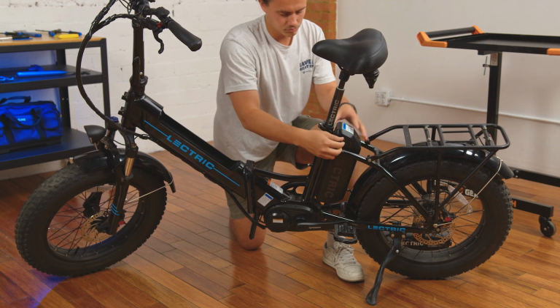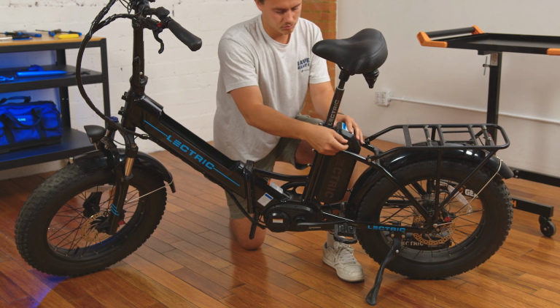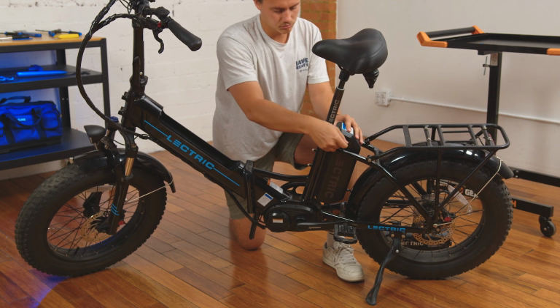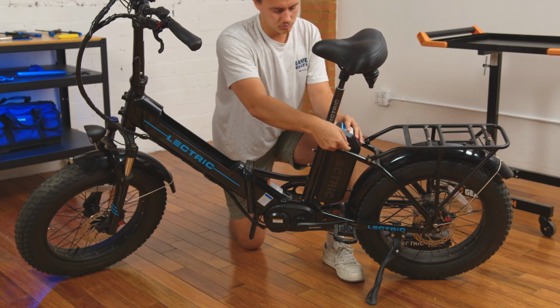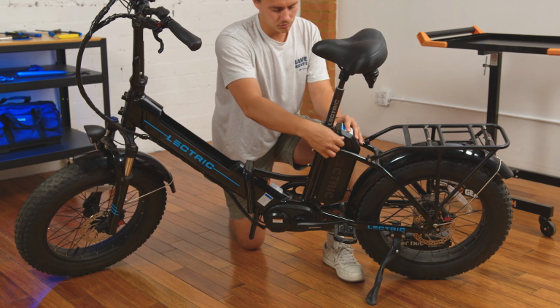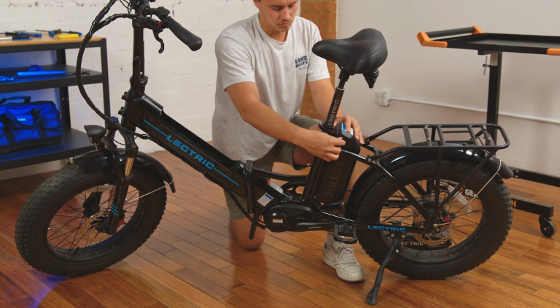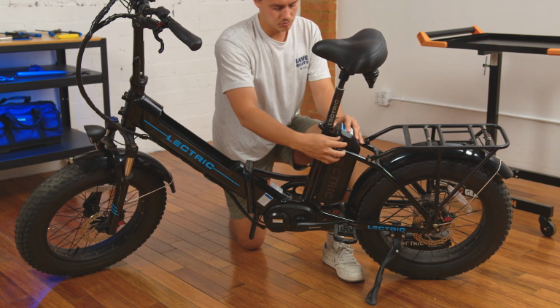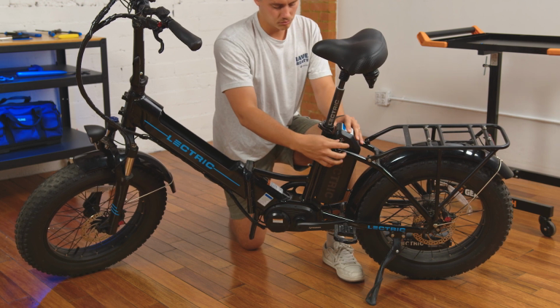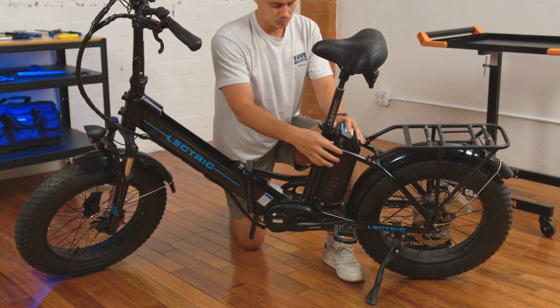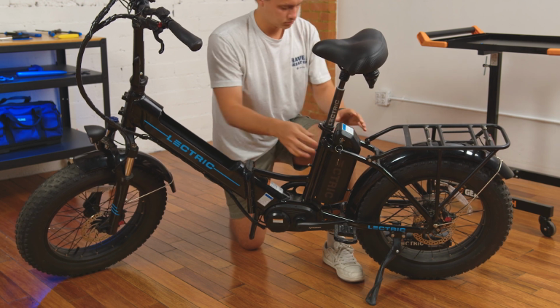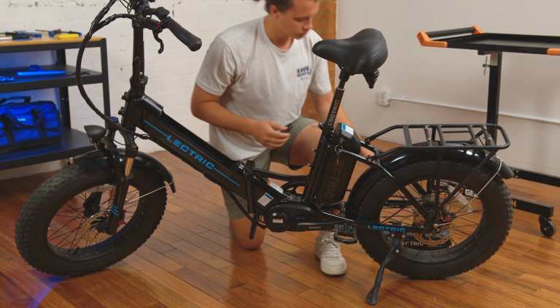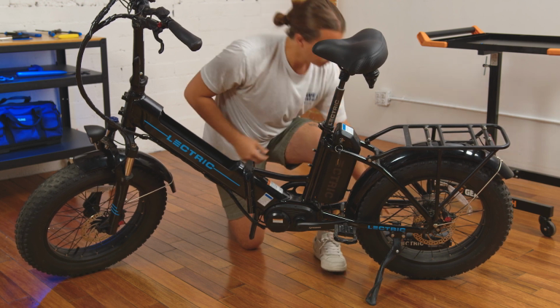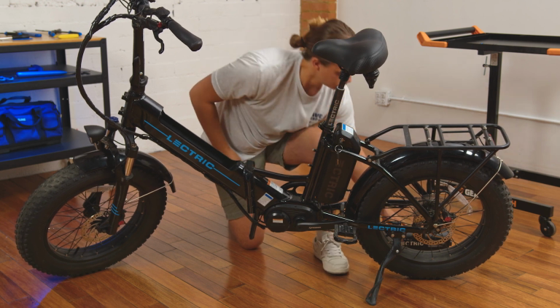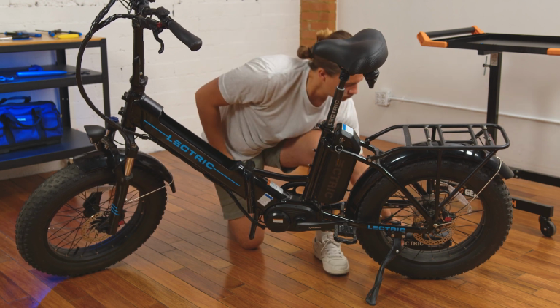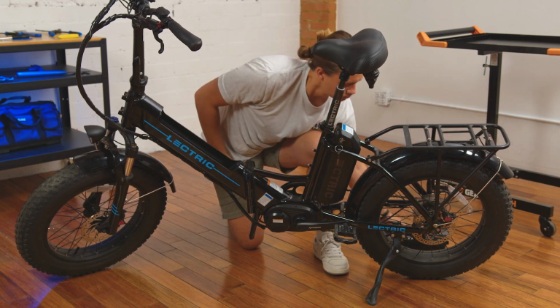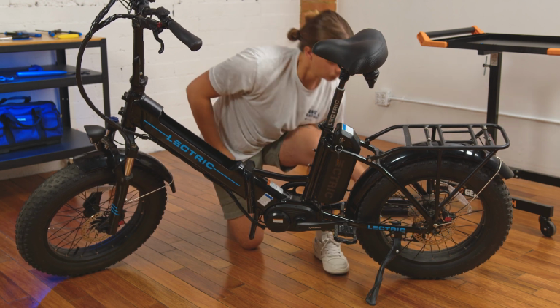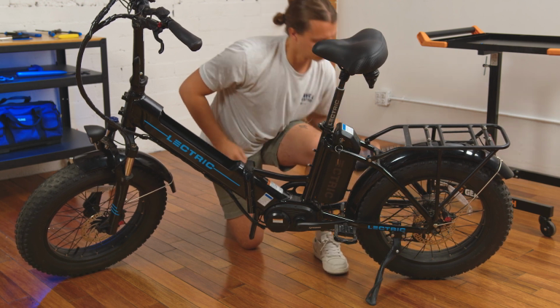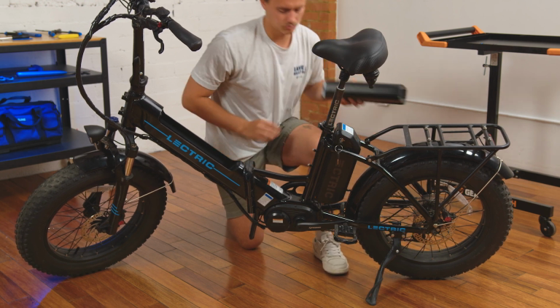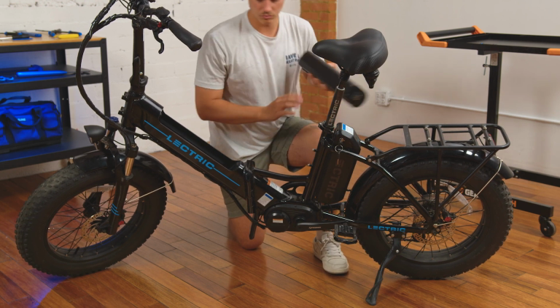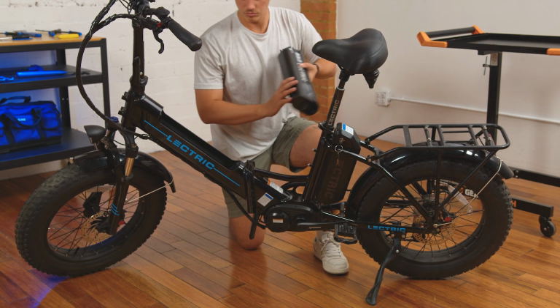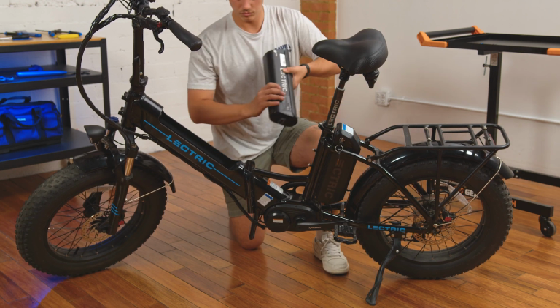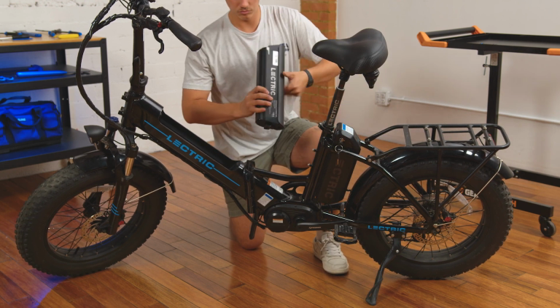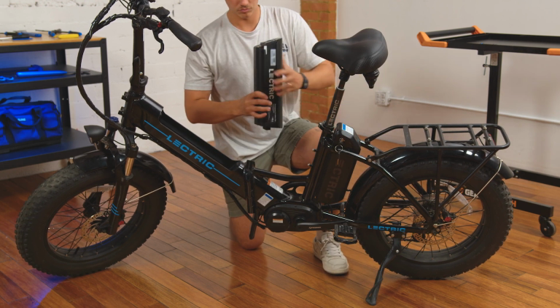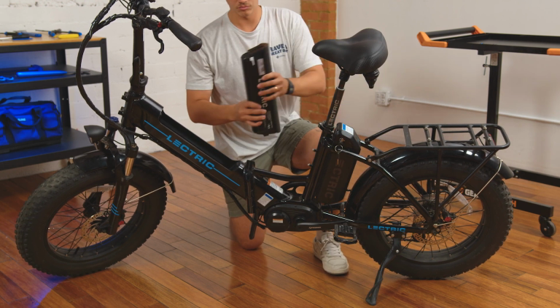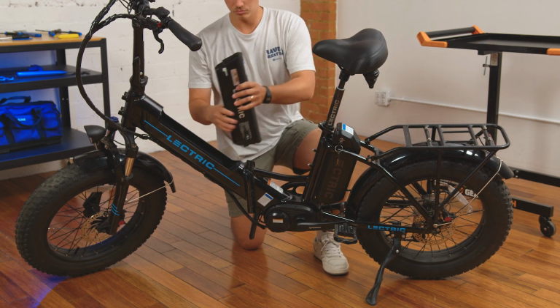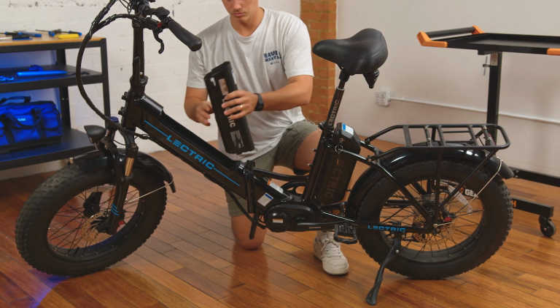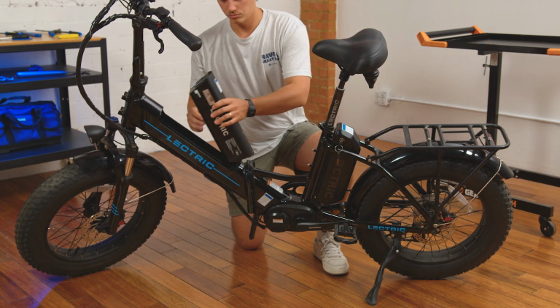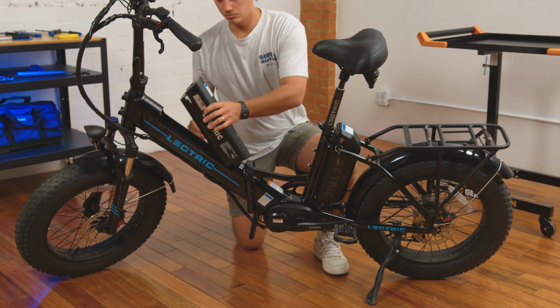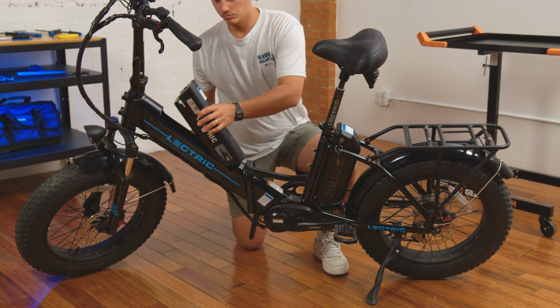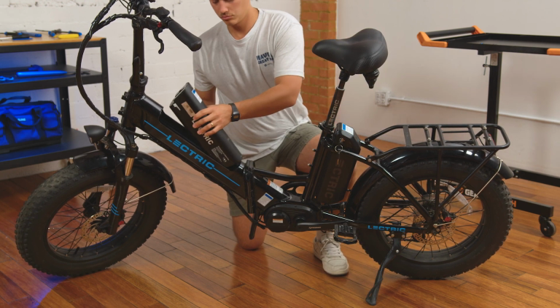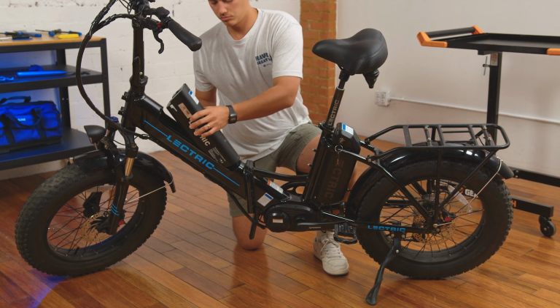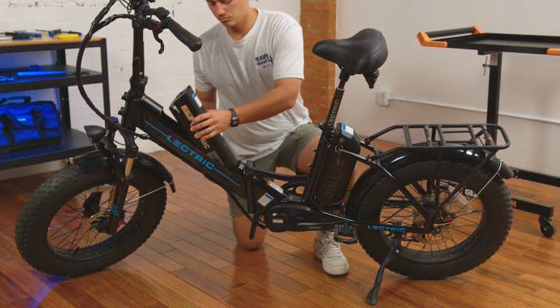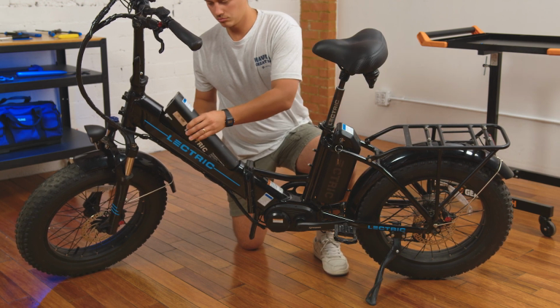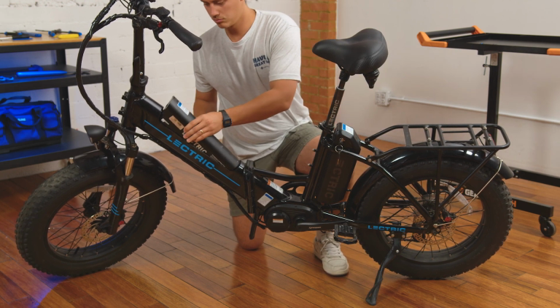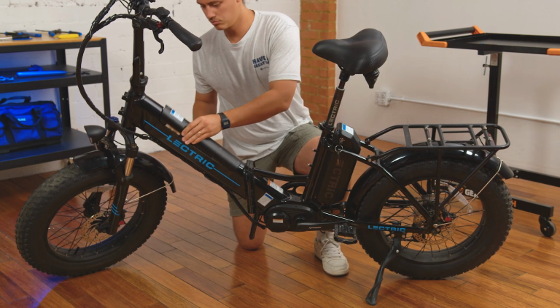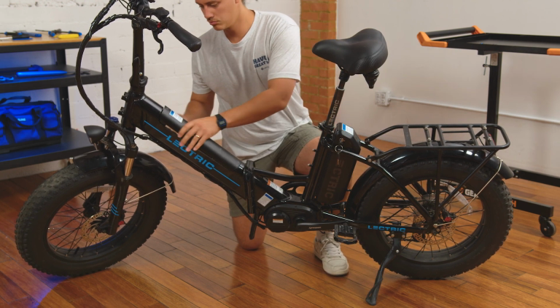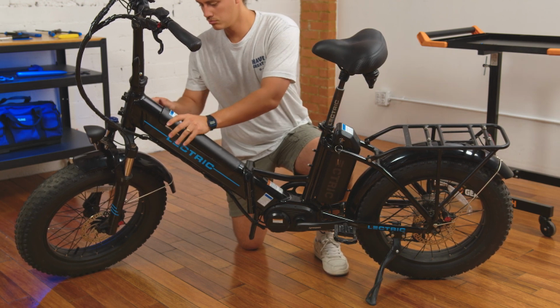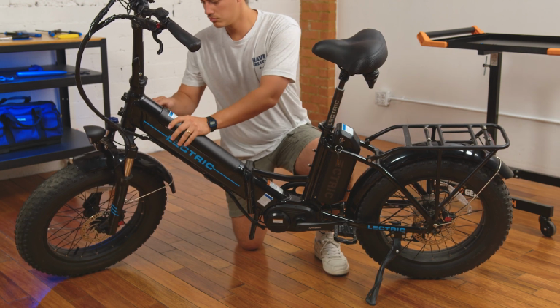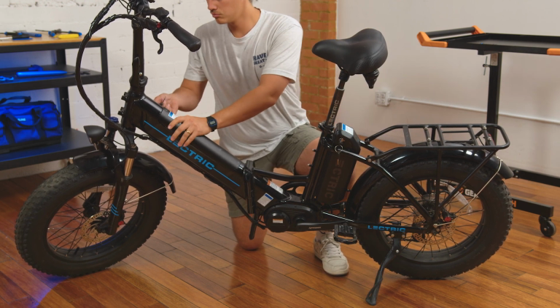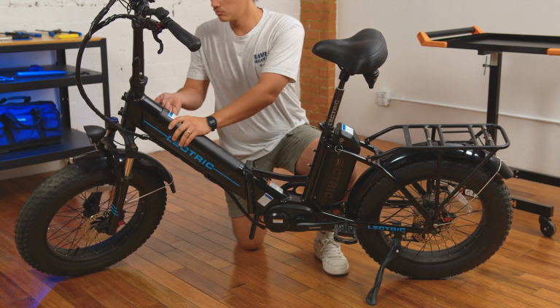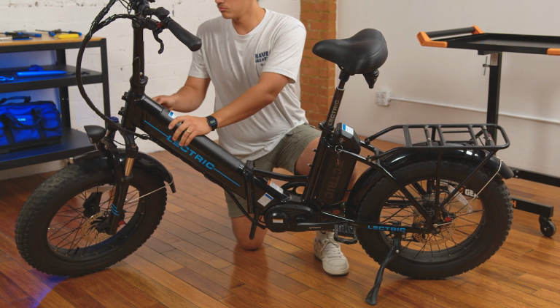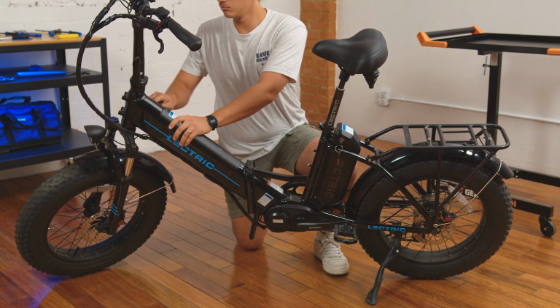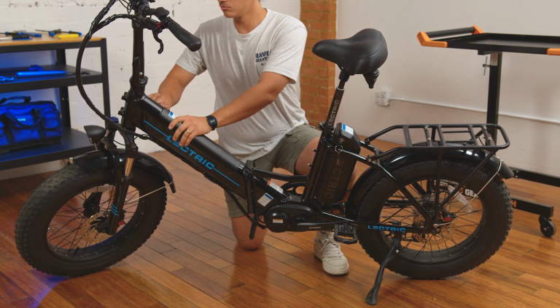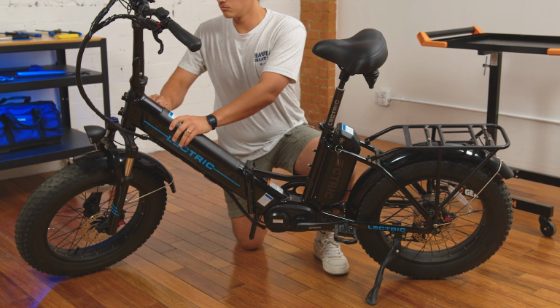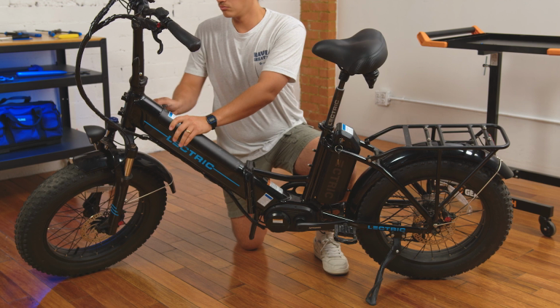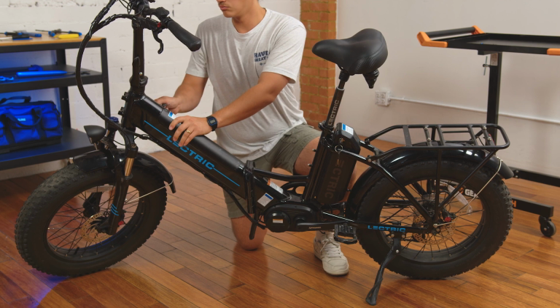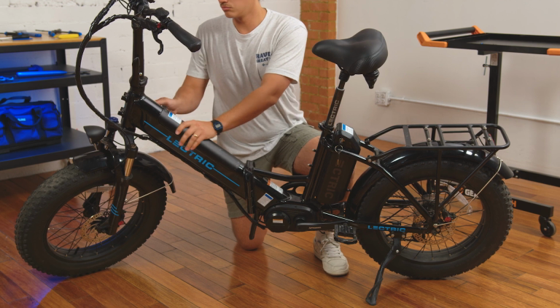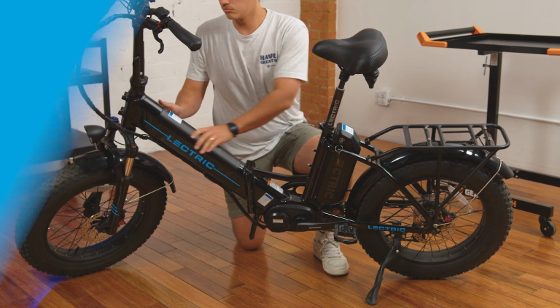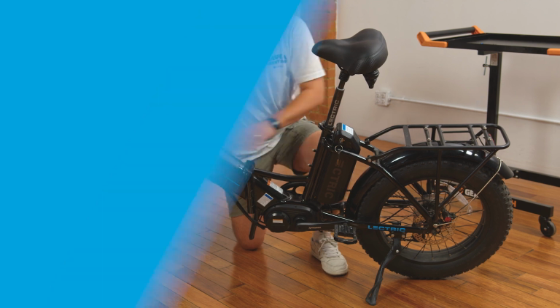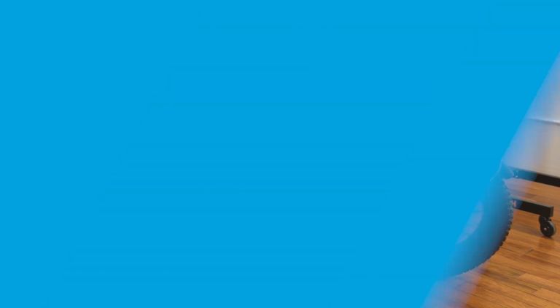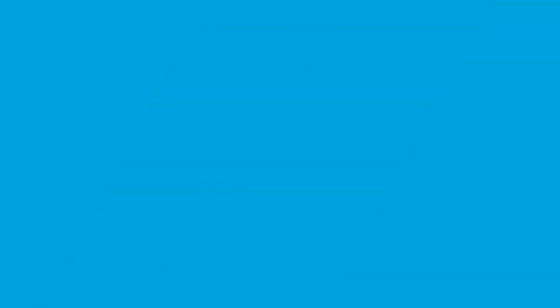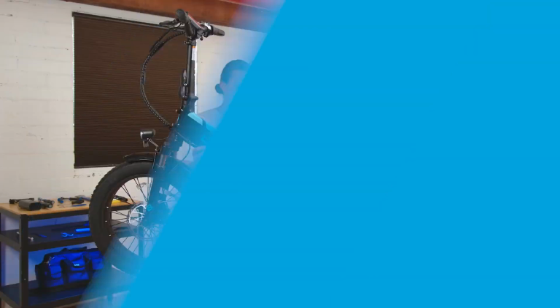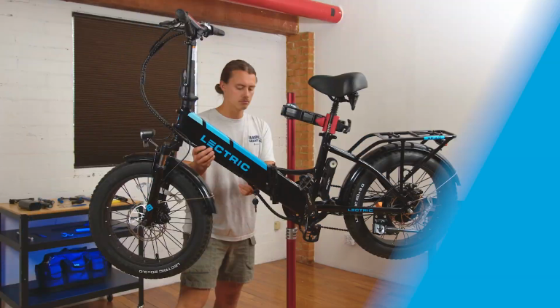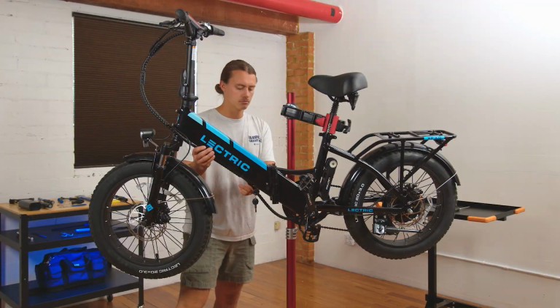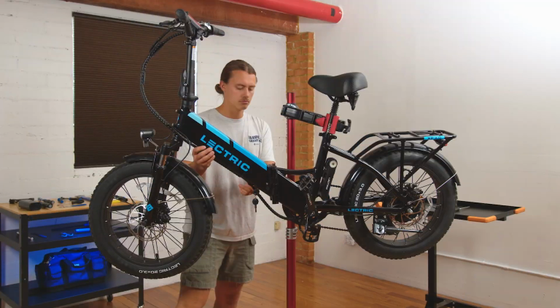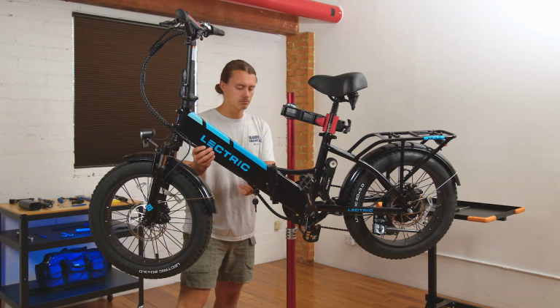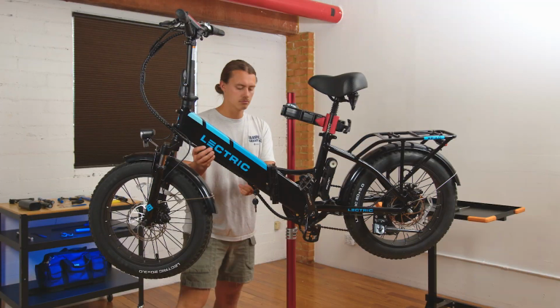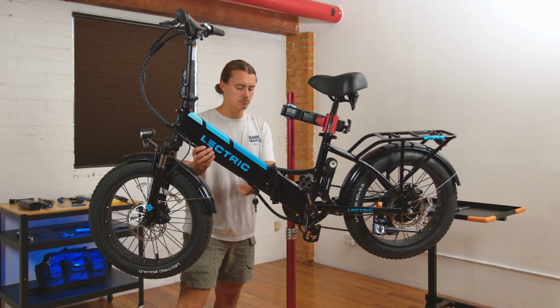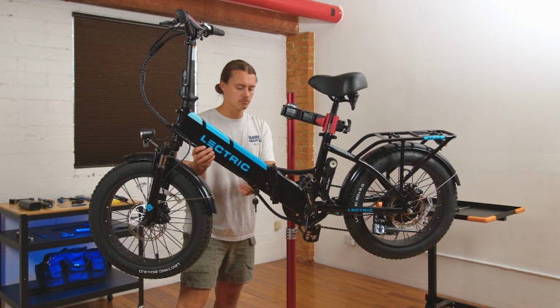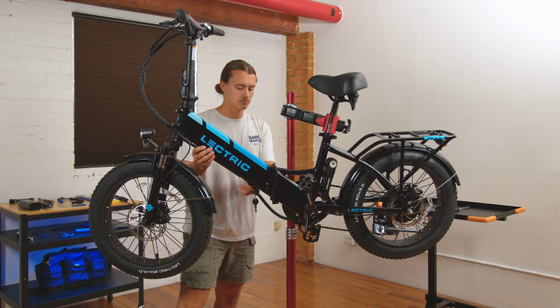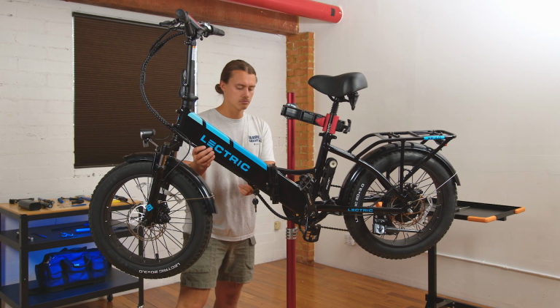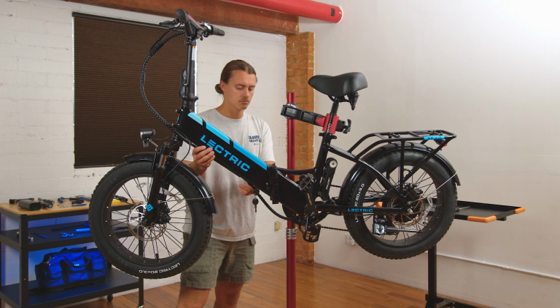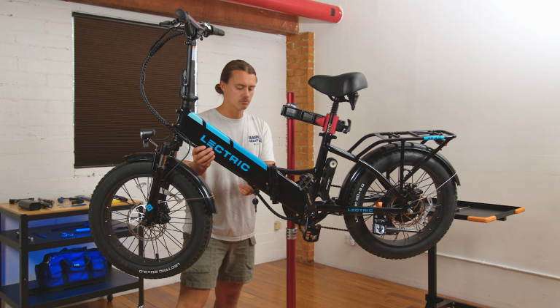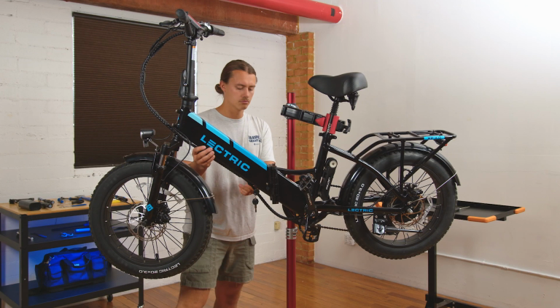However, if you notice any issues, please contact our customer support team before your next ride. Now onto the XP 3.0.